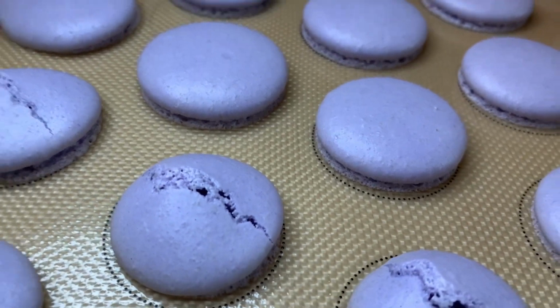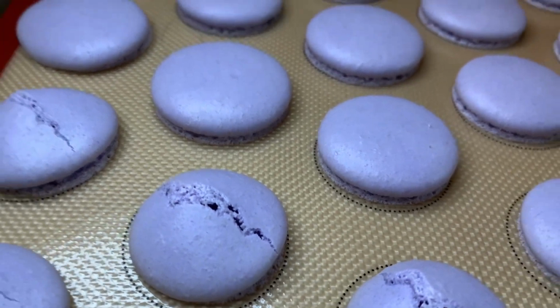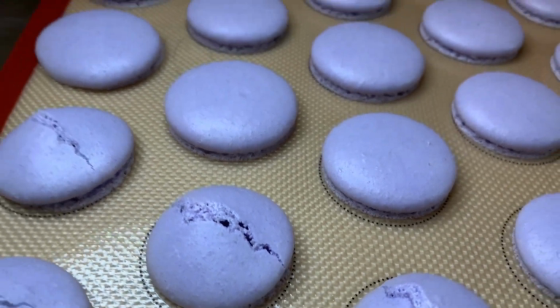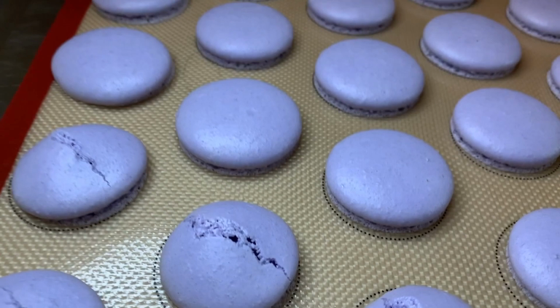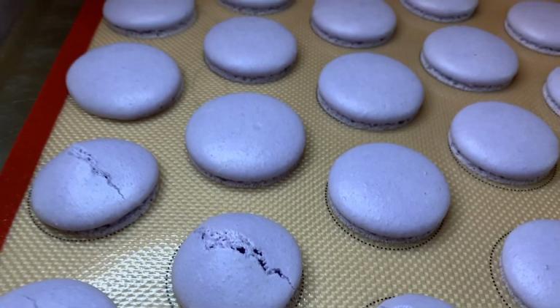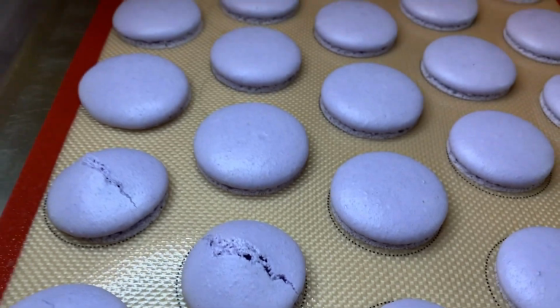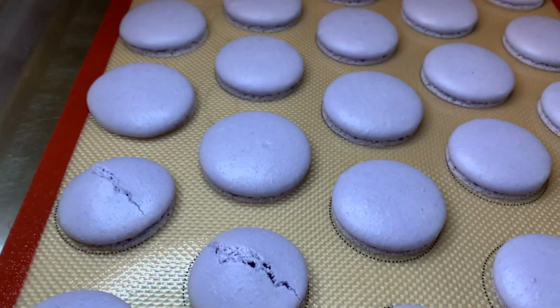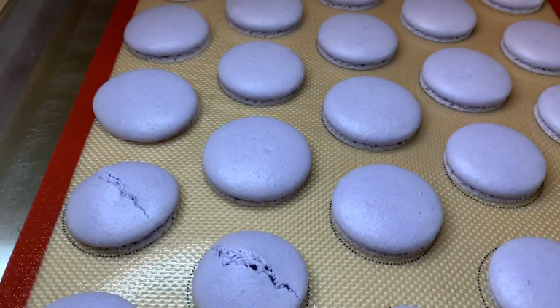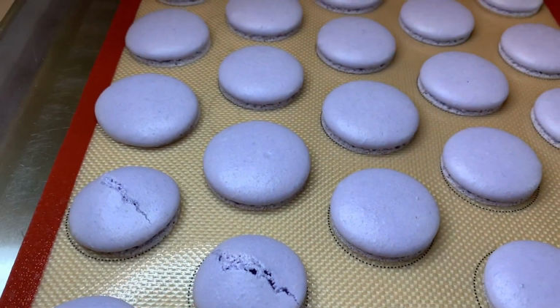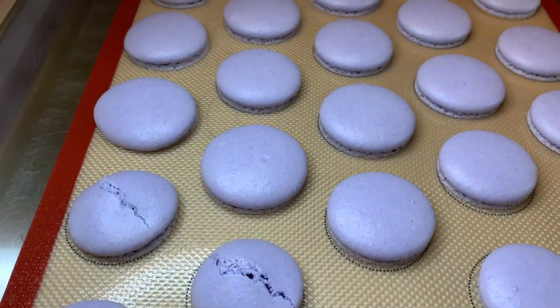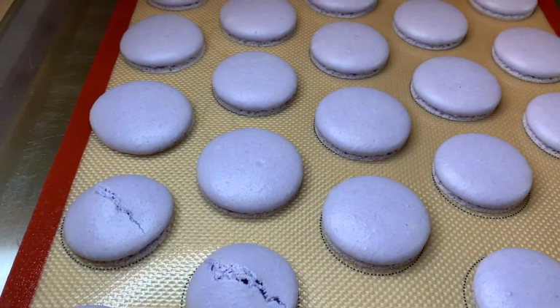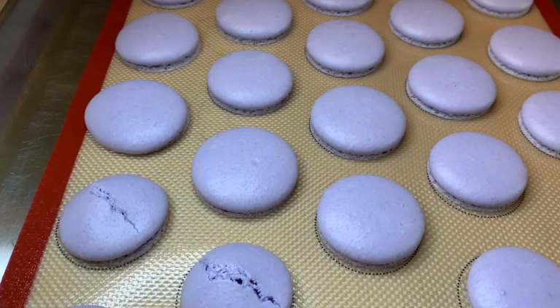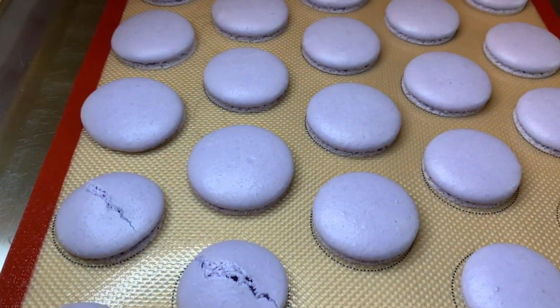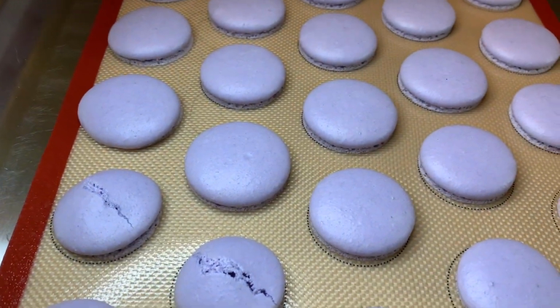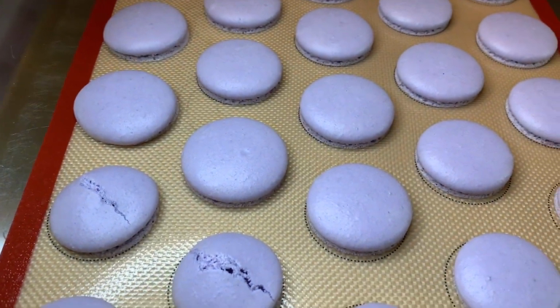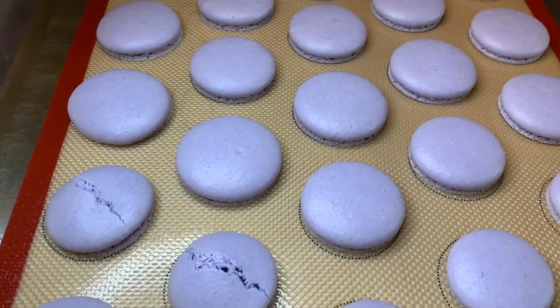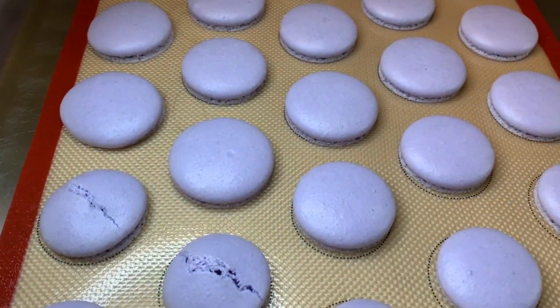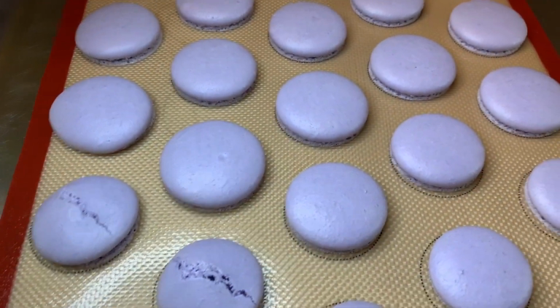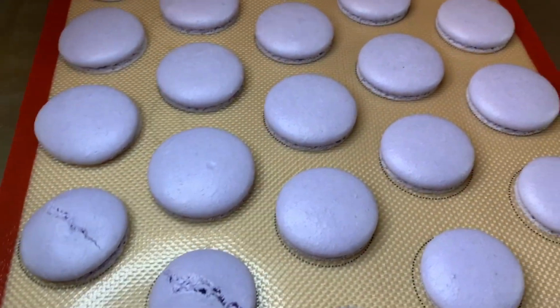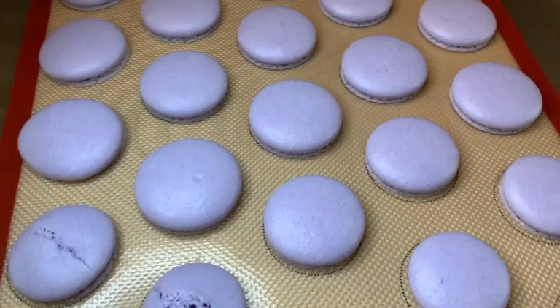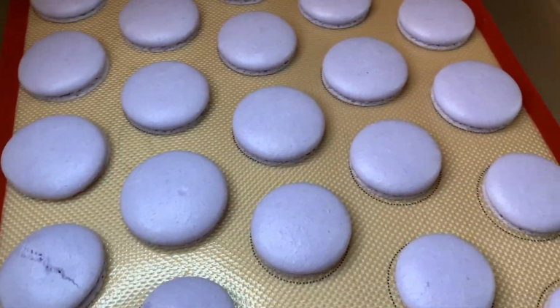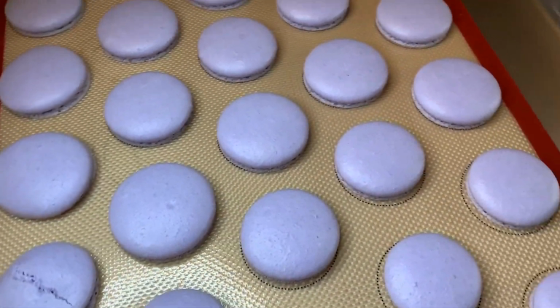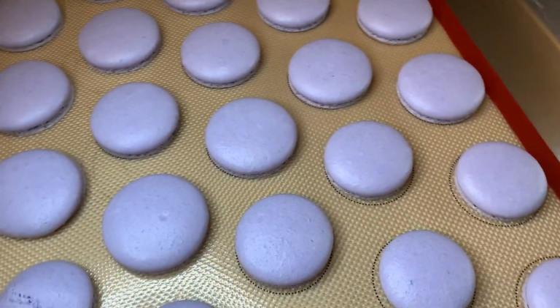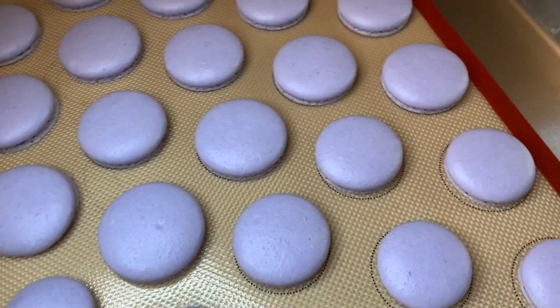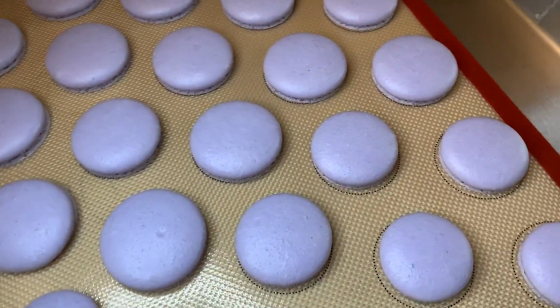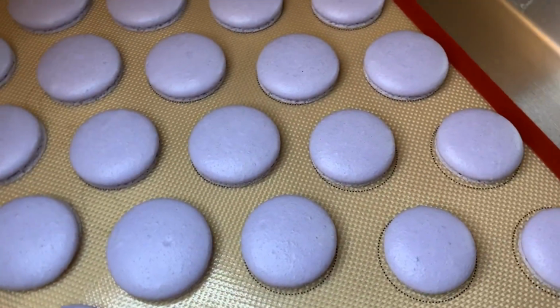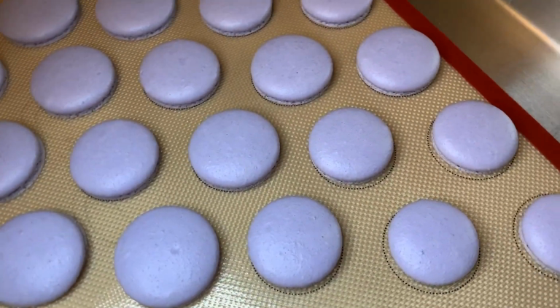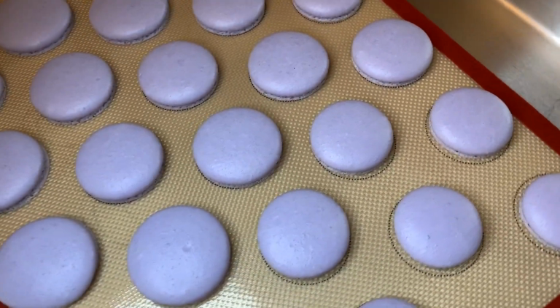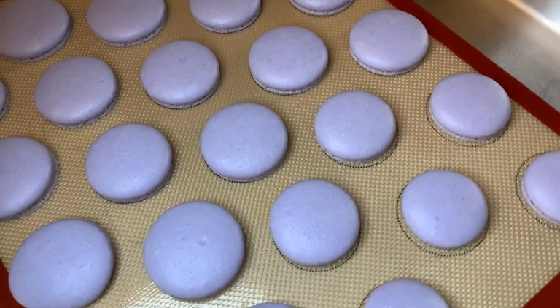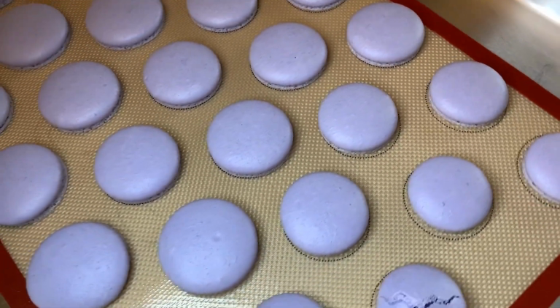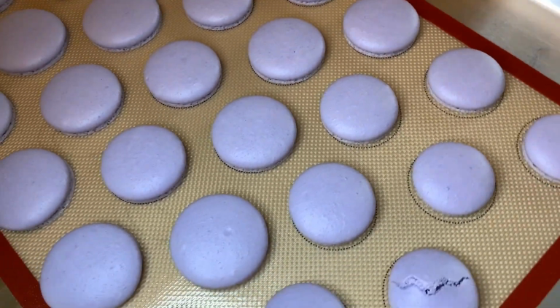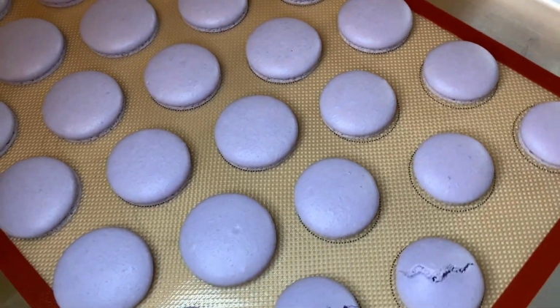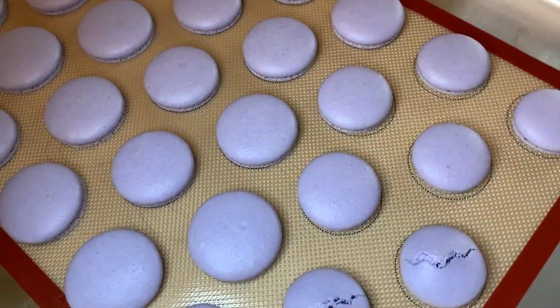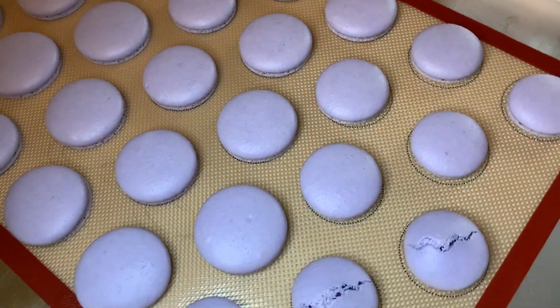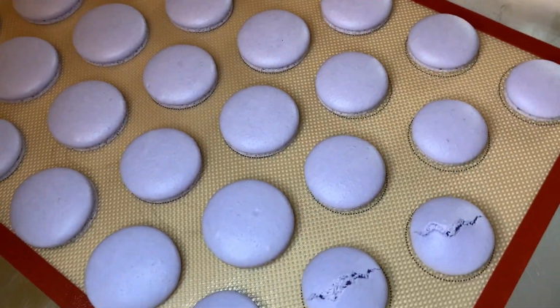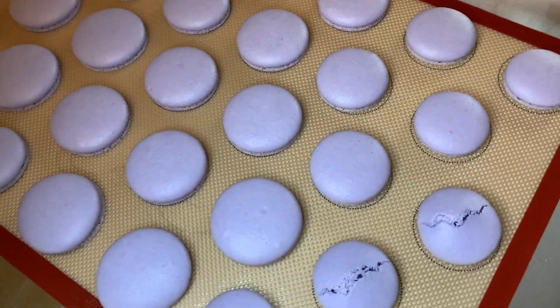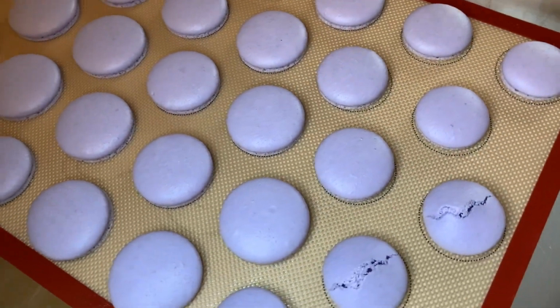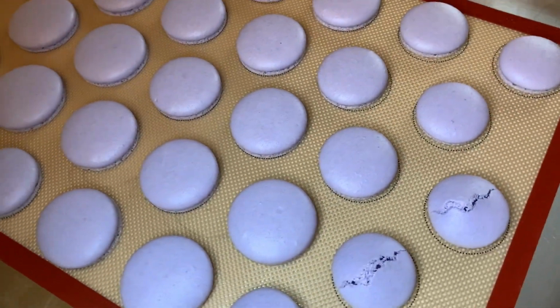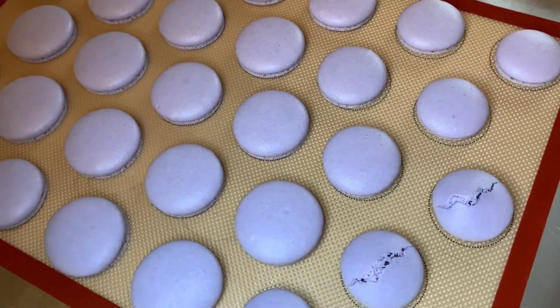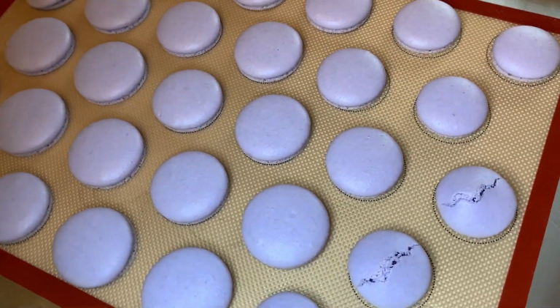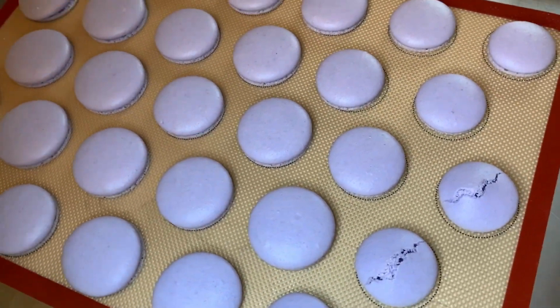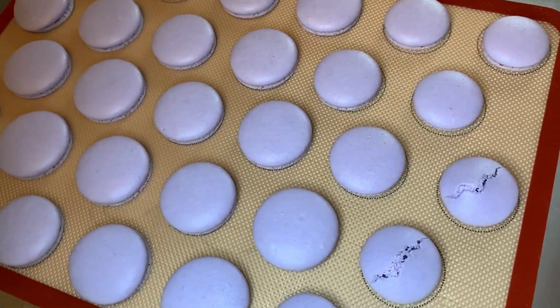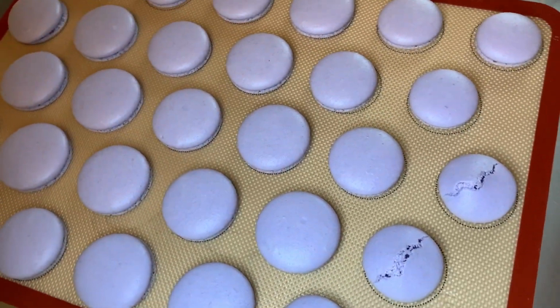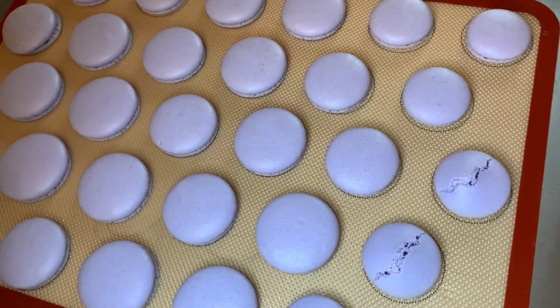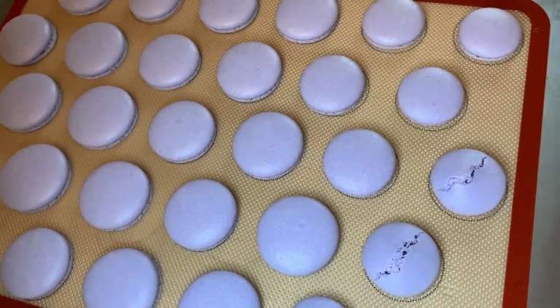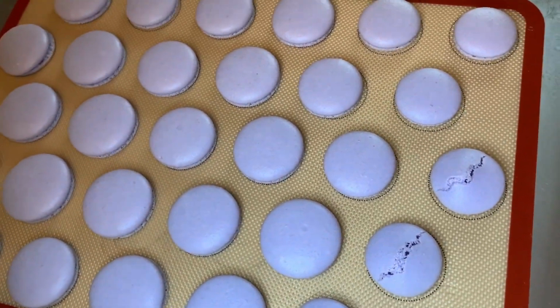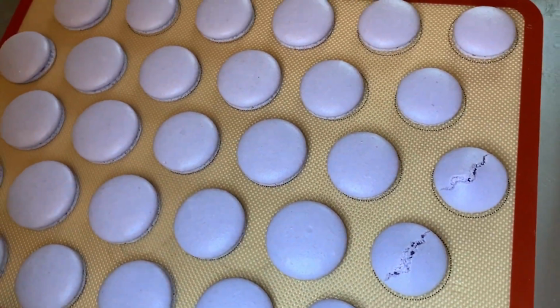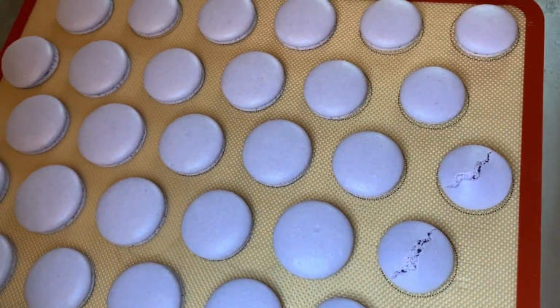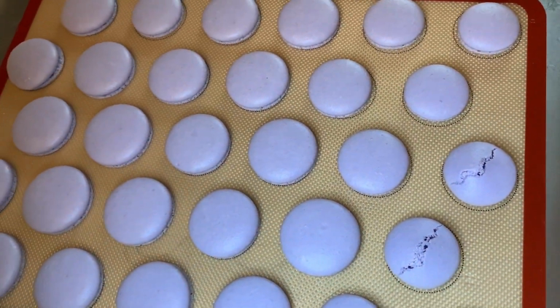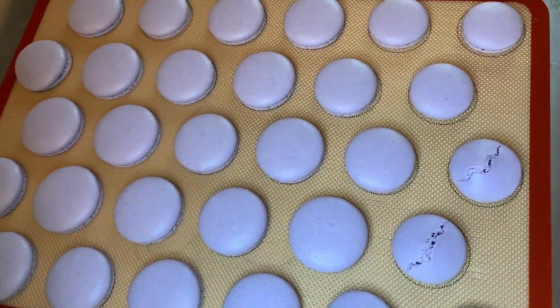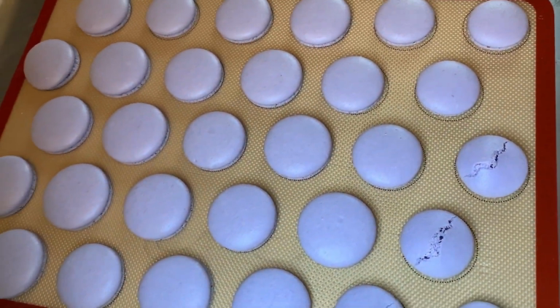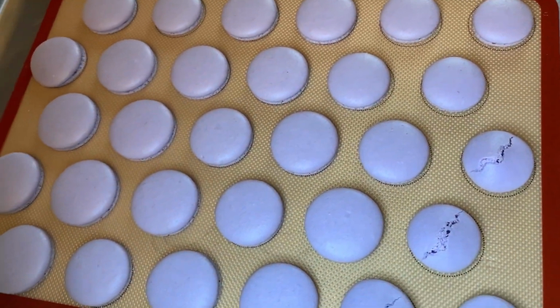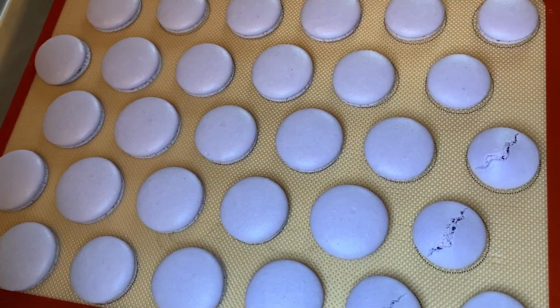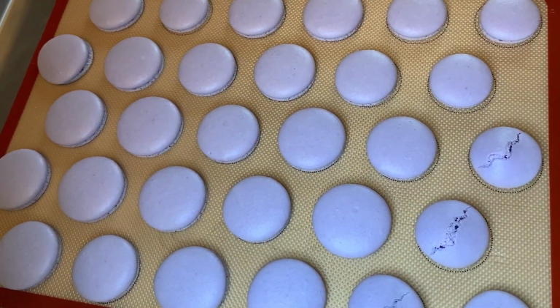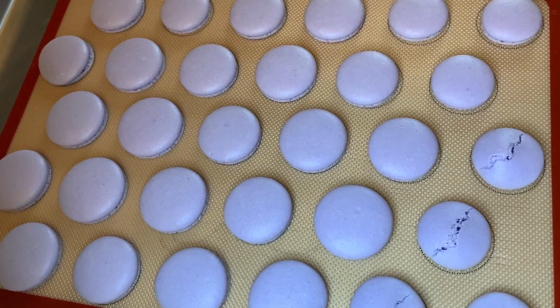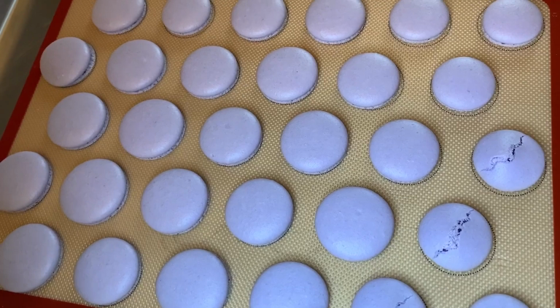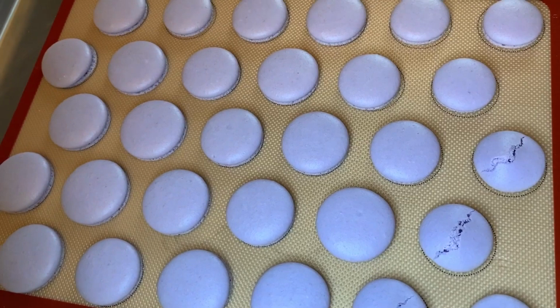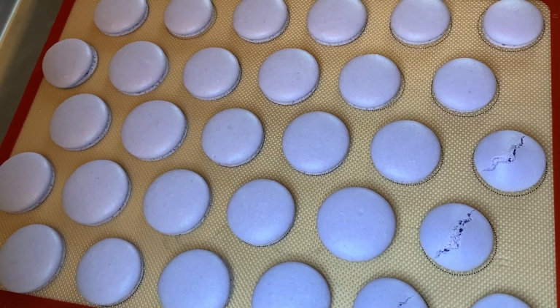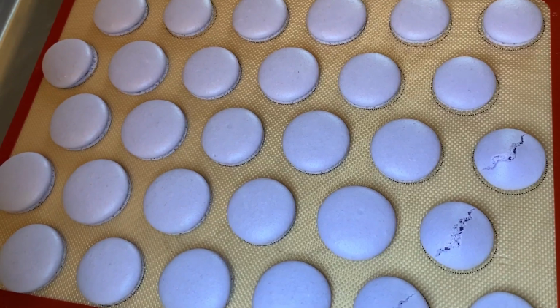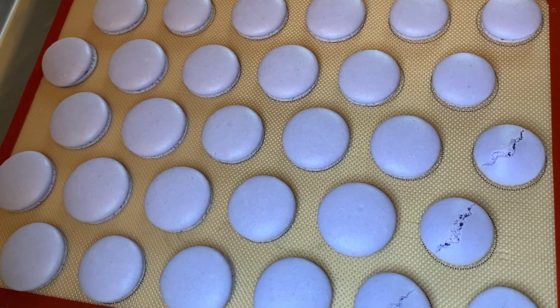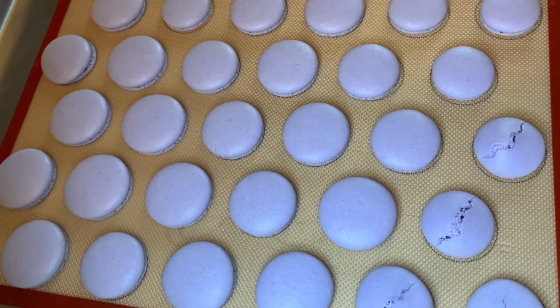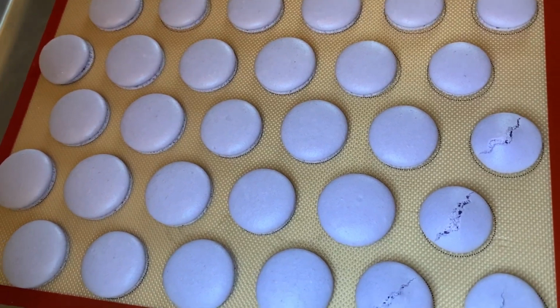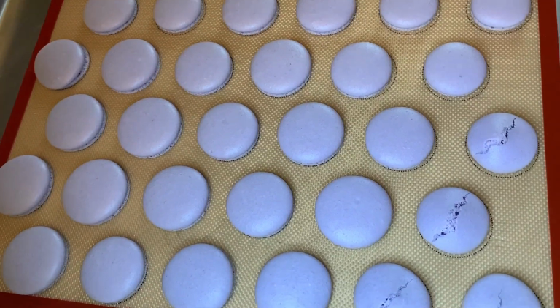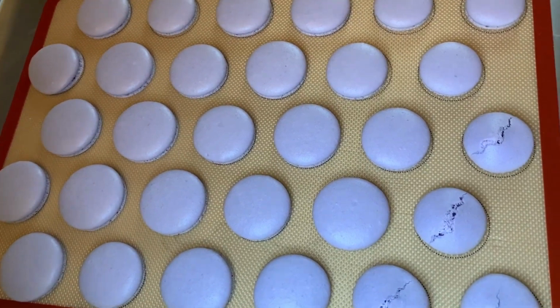Sometimes they crack, but that's okay — you can still eat them. They're still delicious.